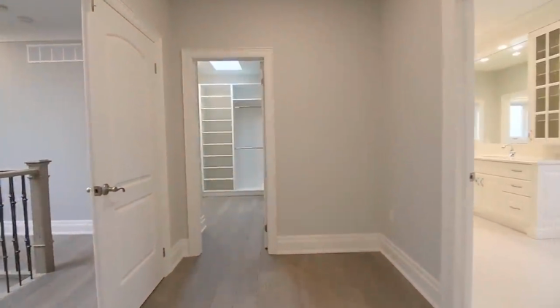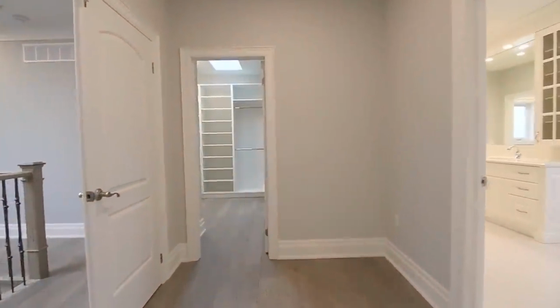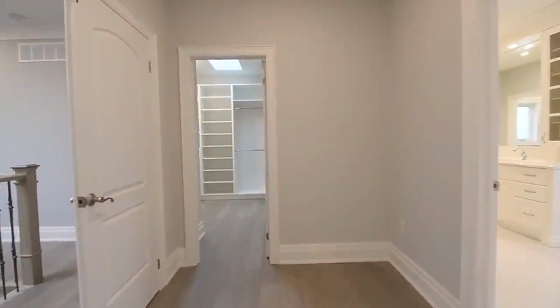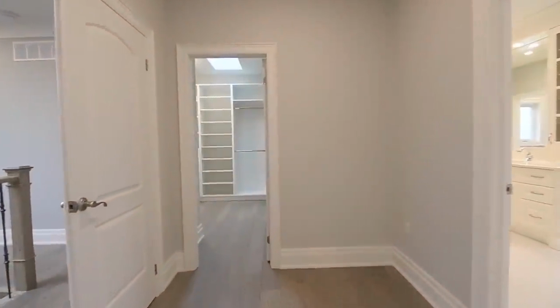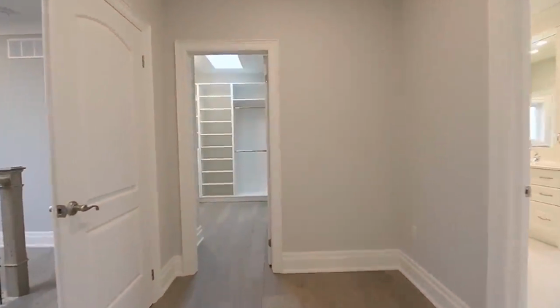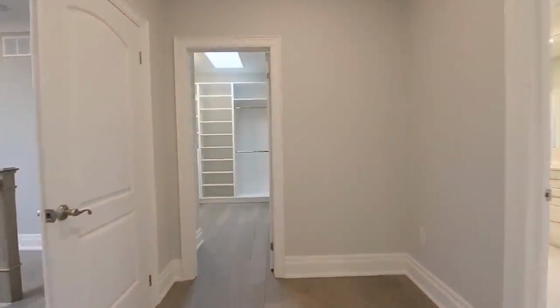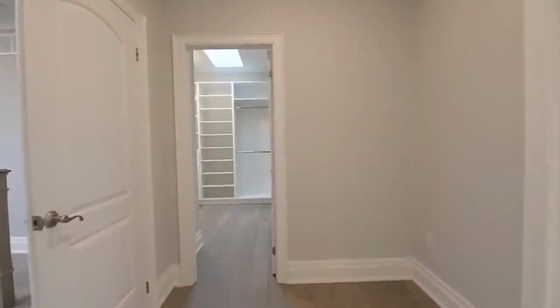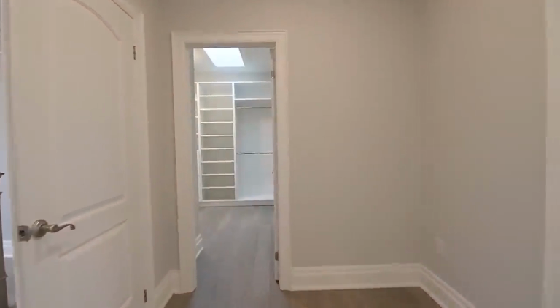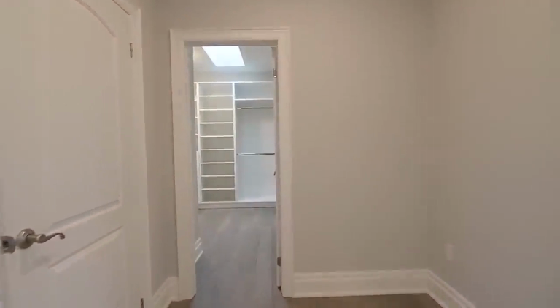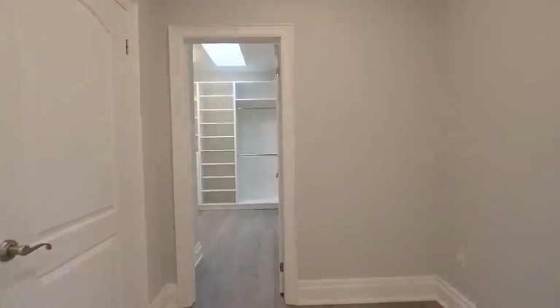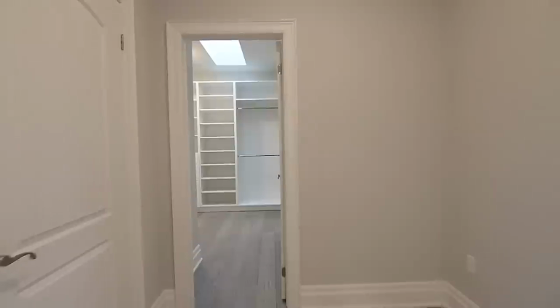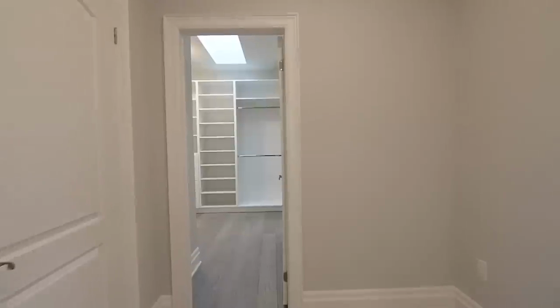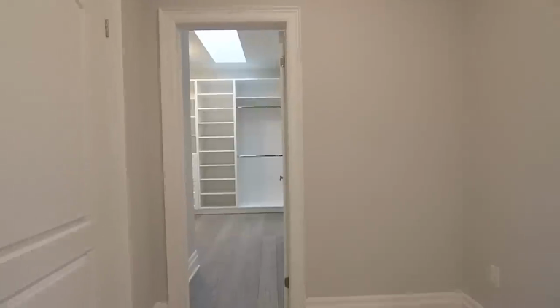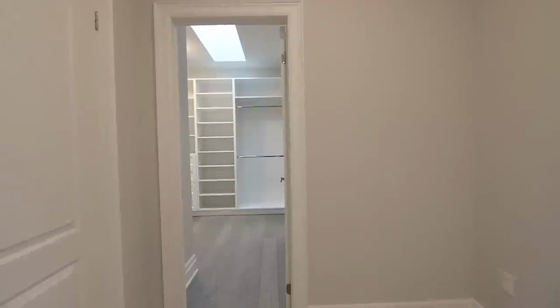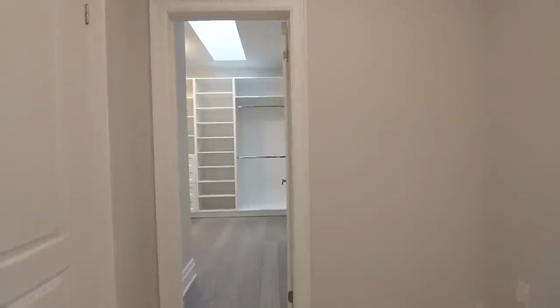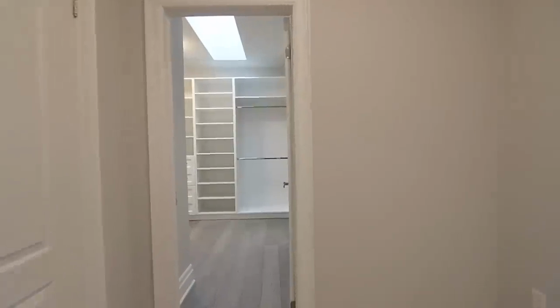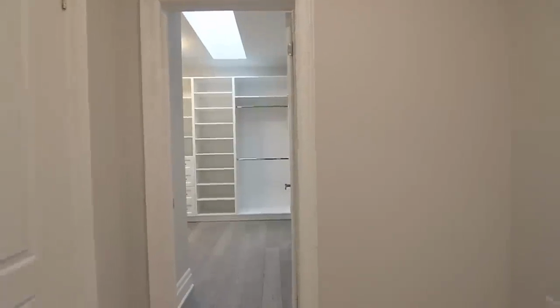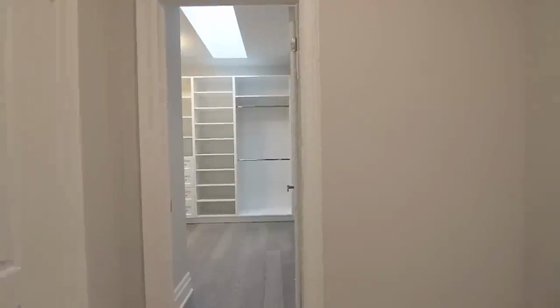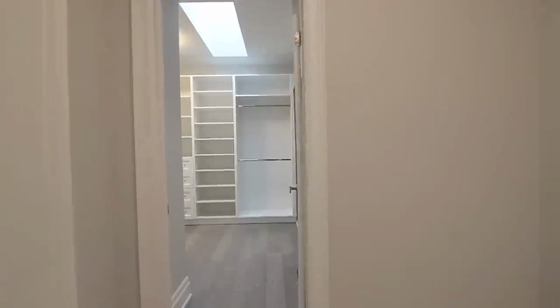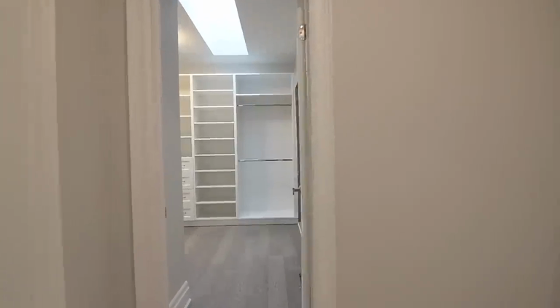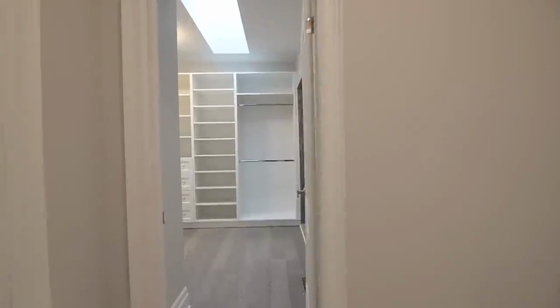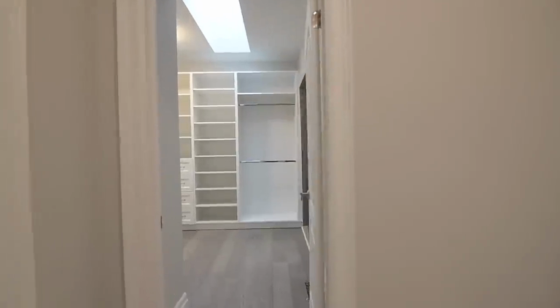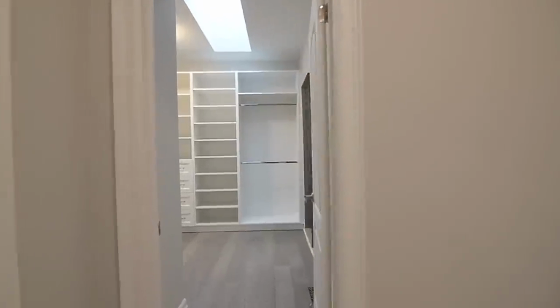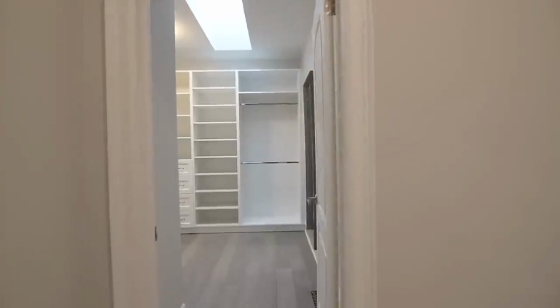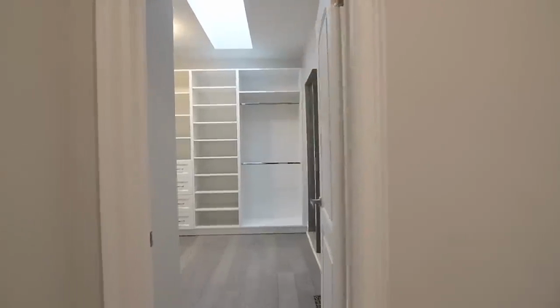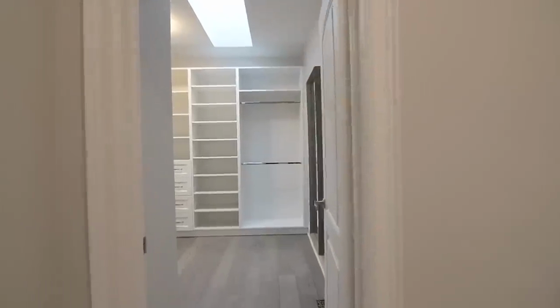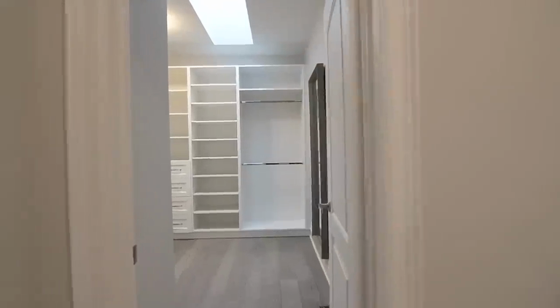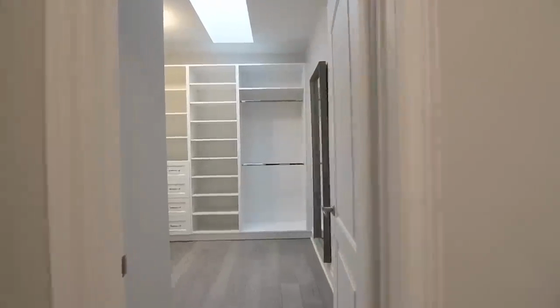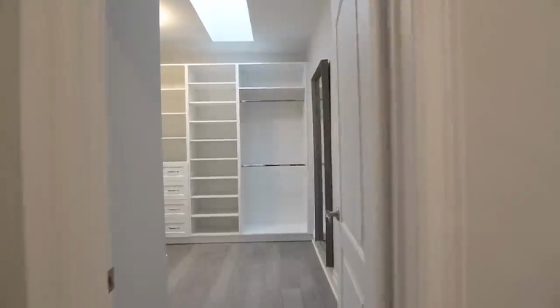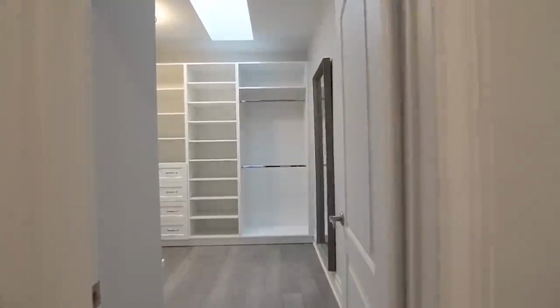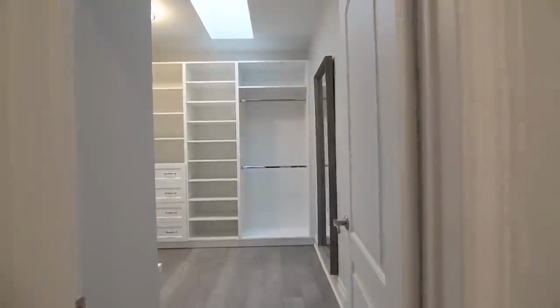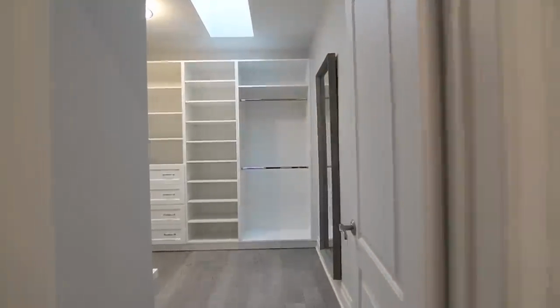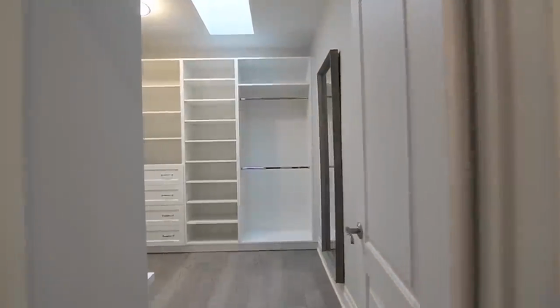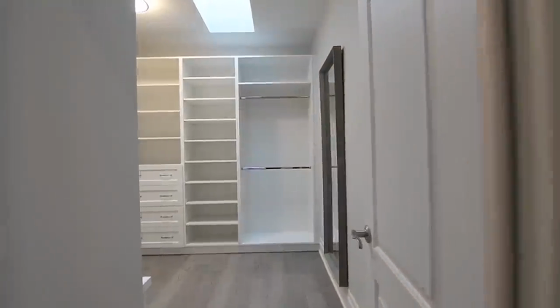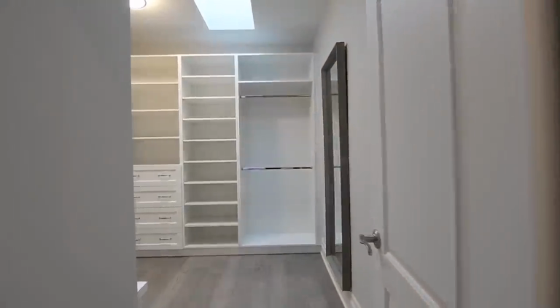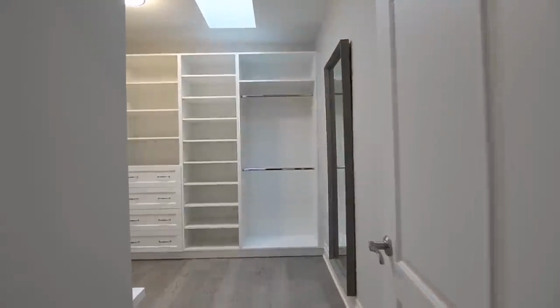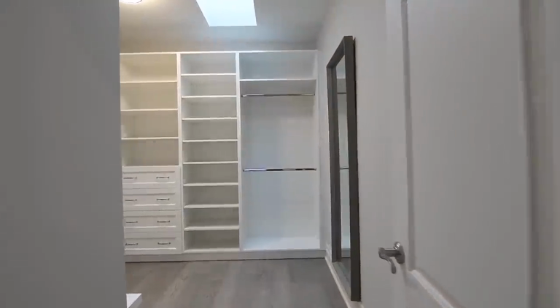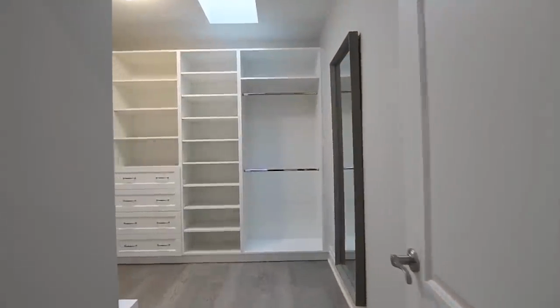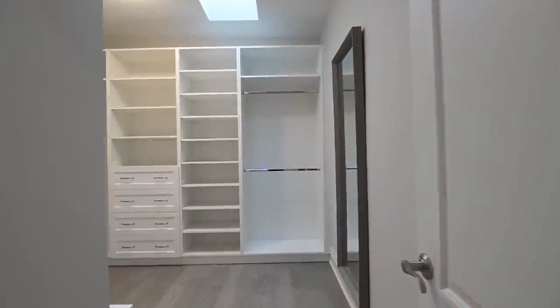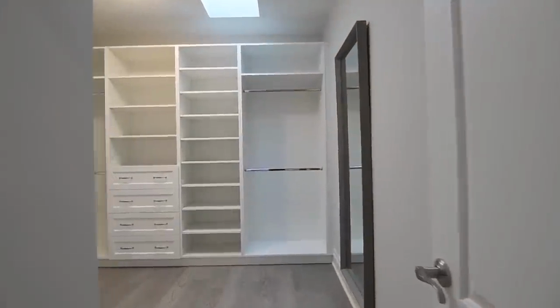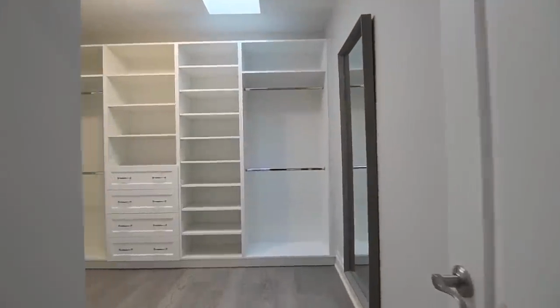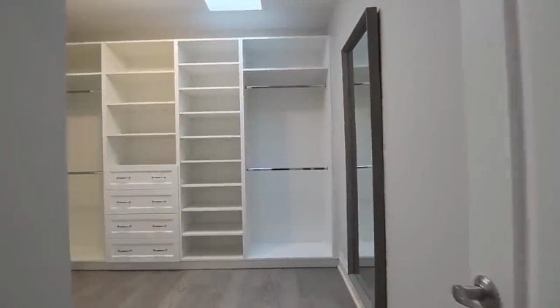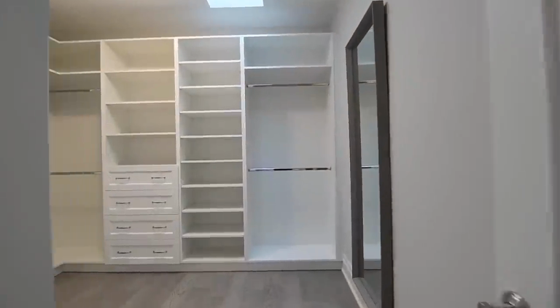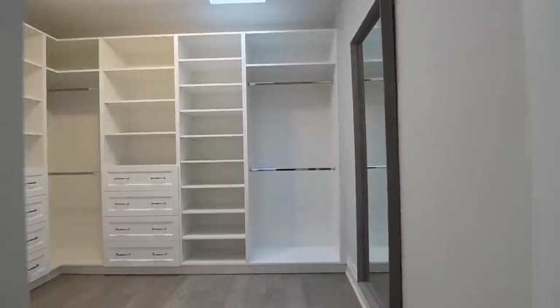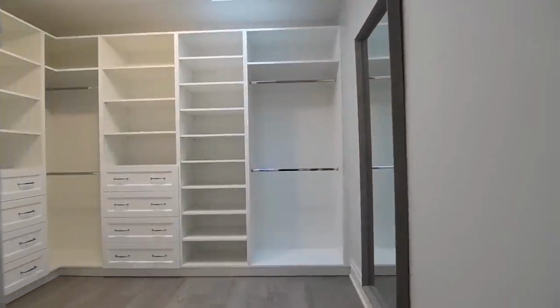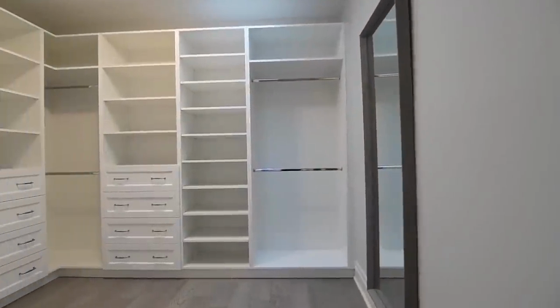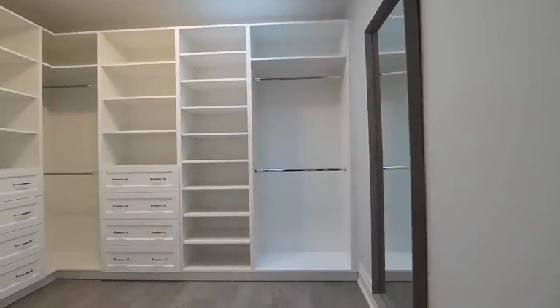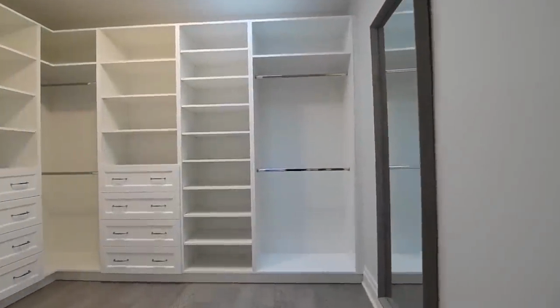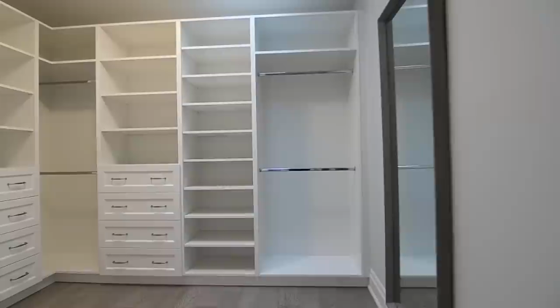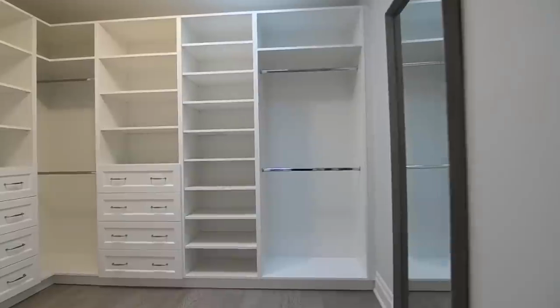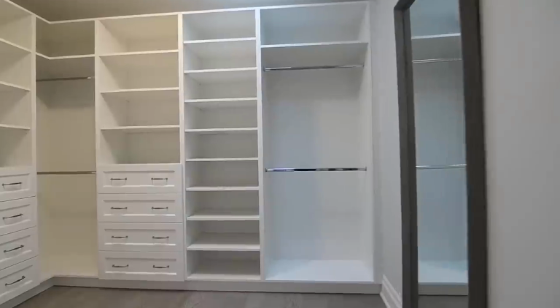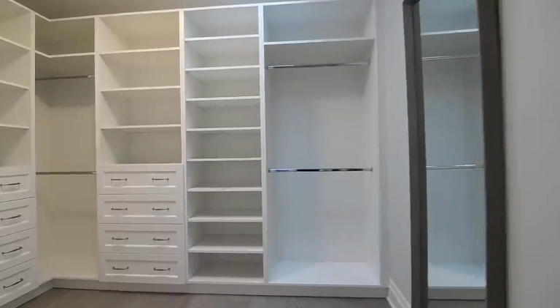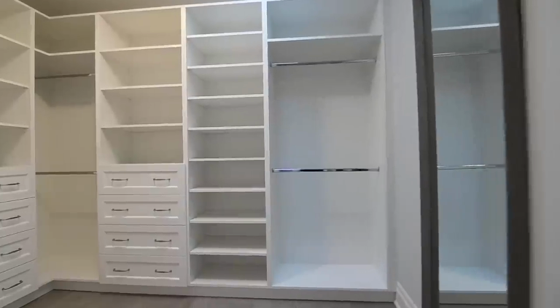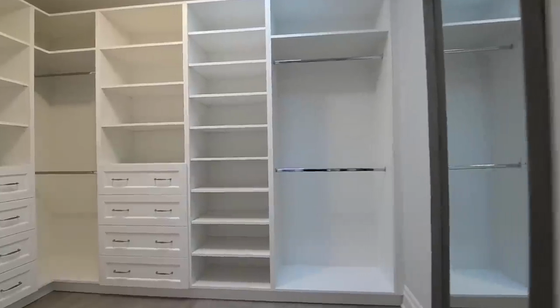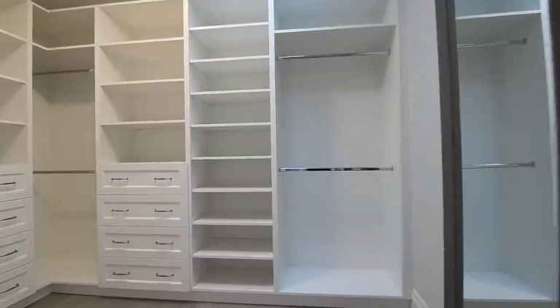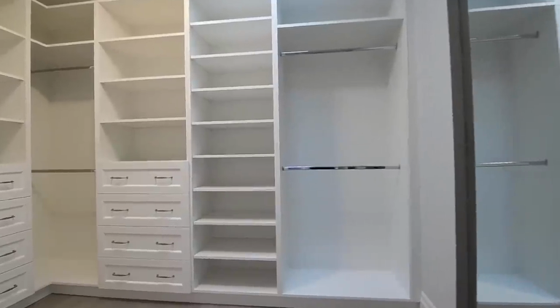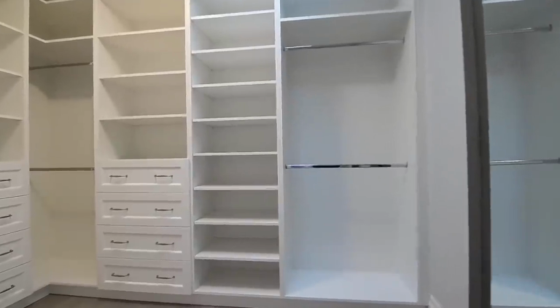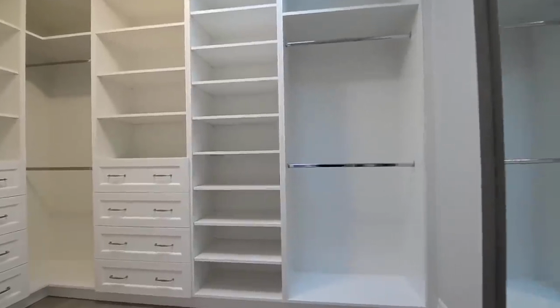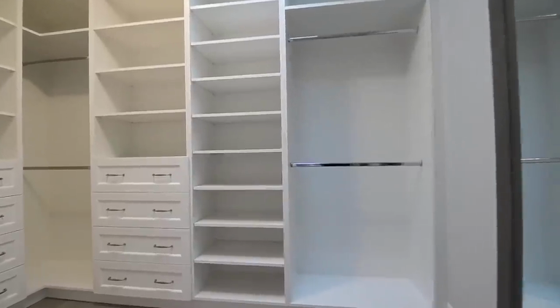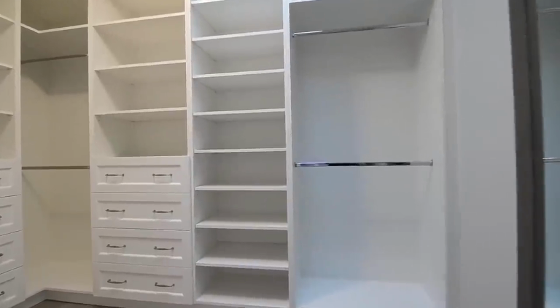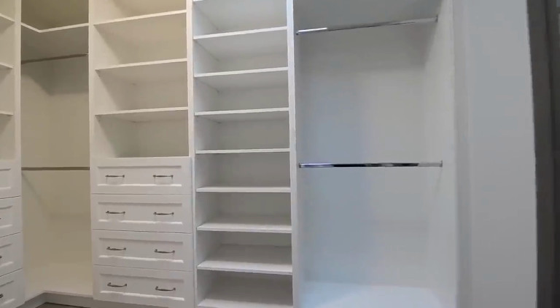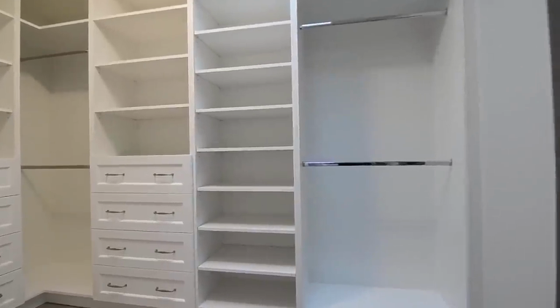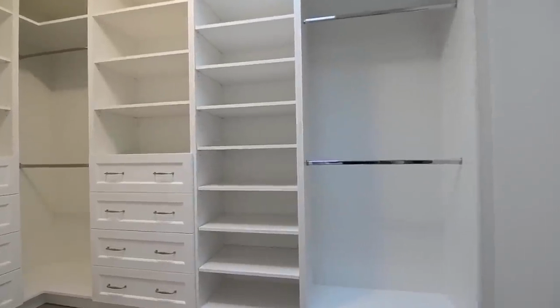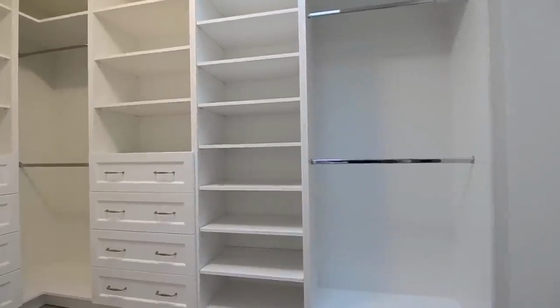Its walk-in closet has a skylight for natural brightness, custom cabinetry, and a dressing mirror.